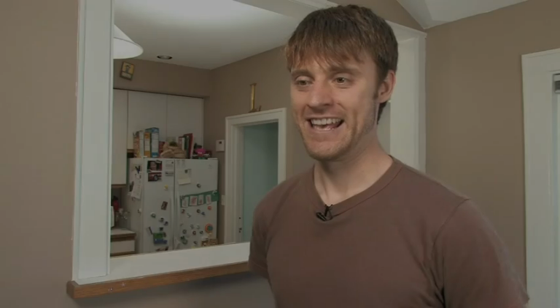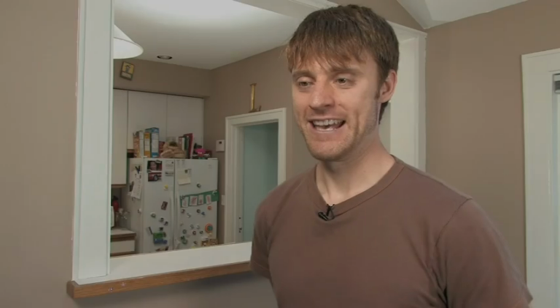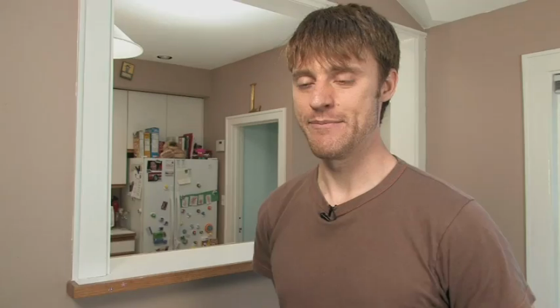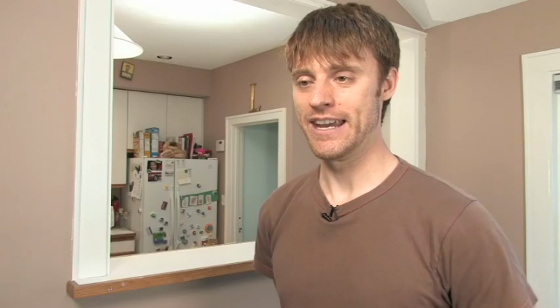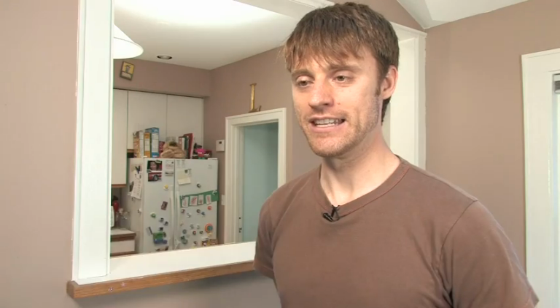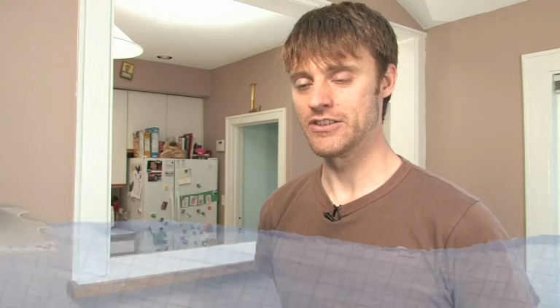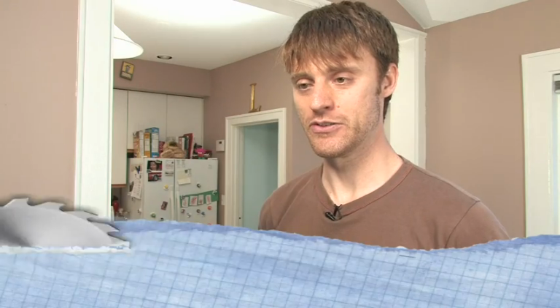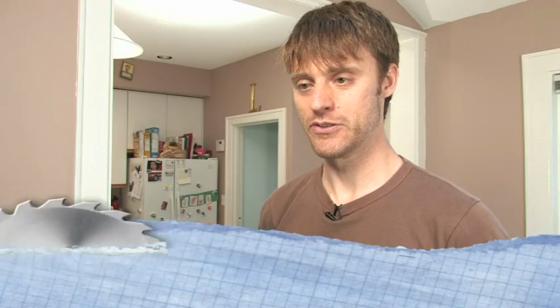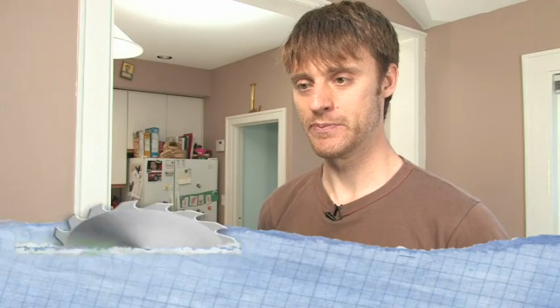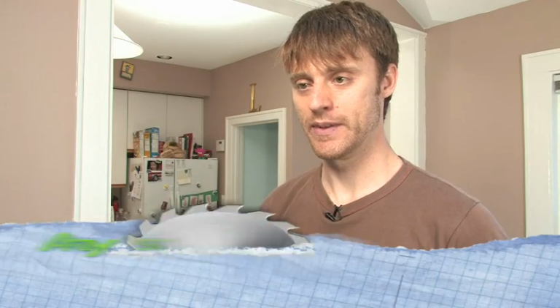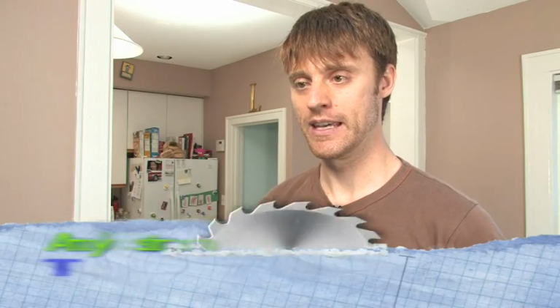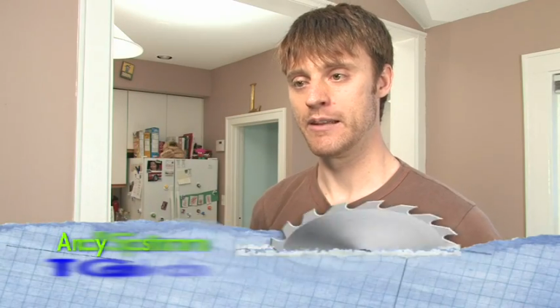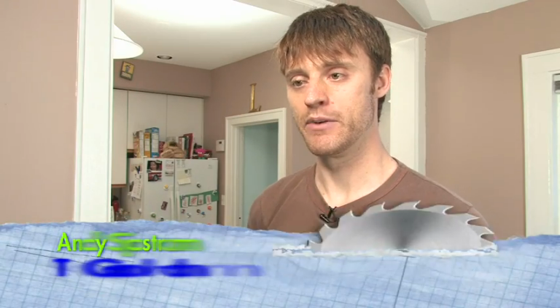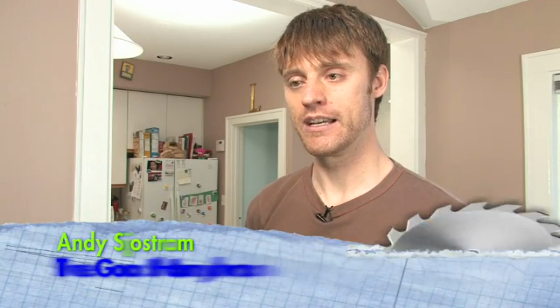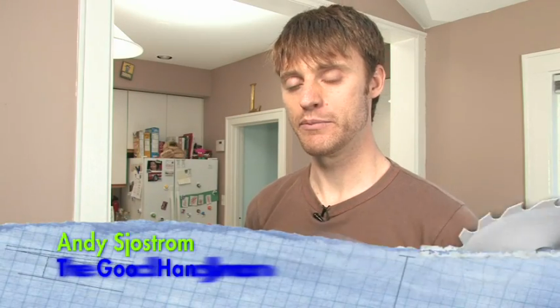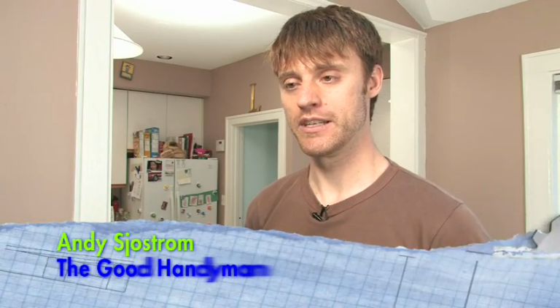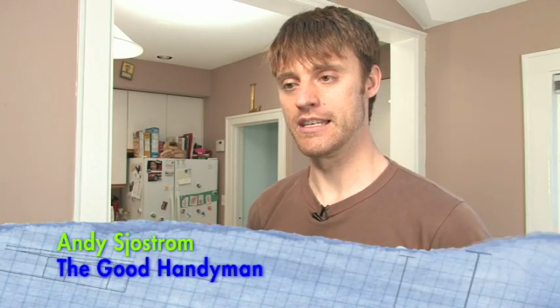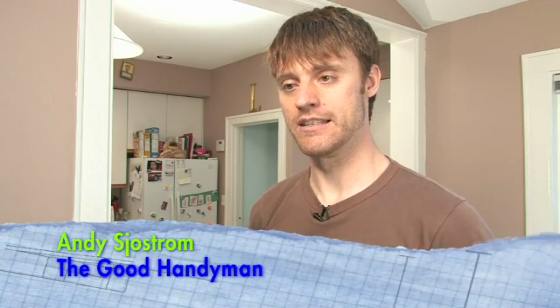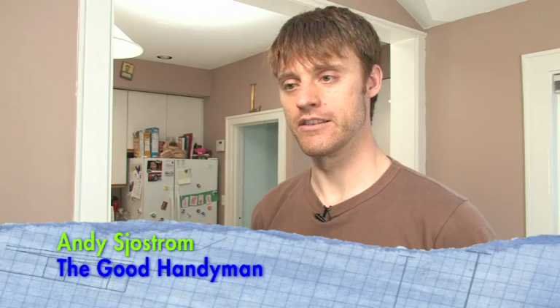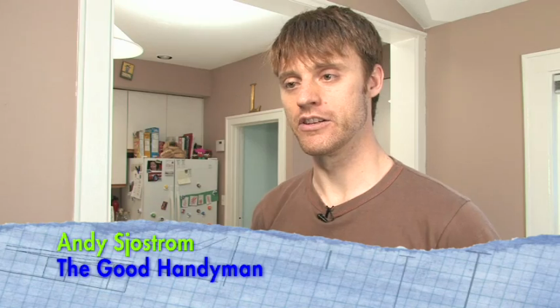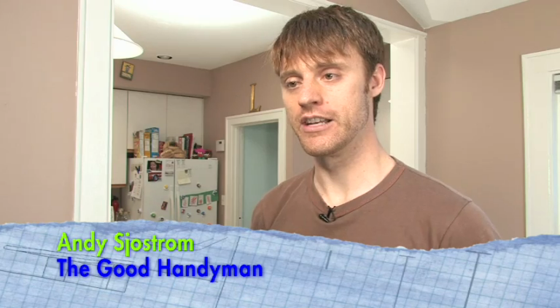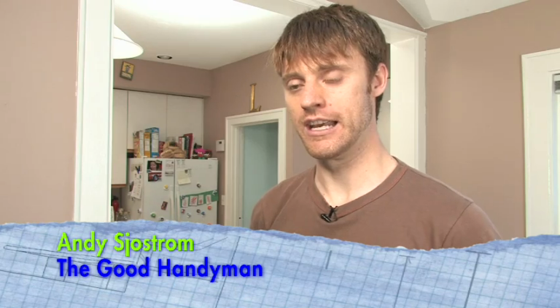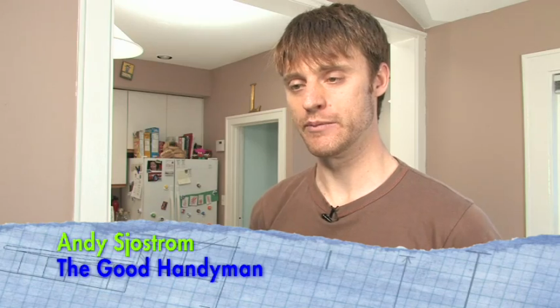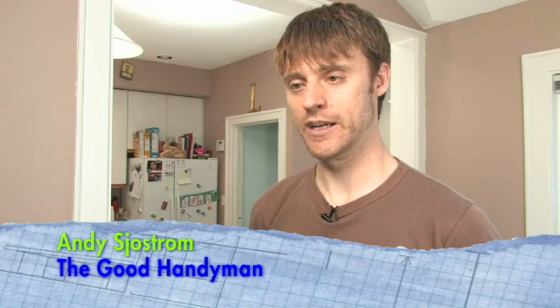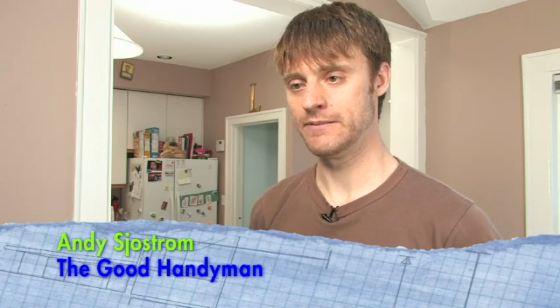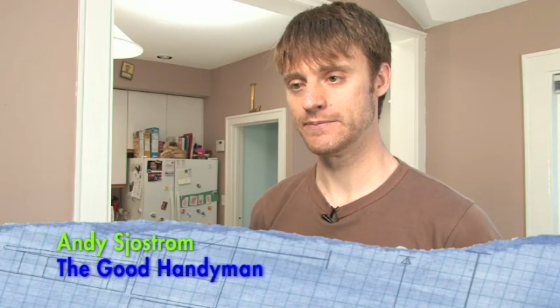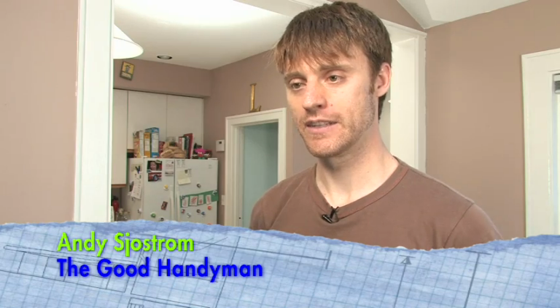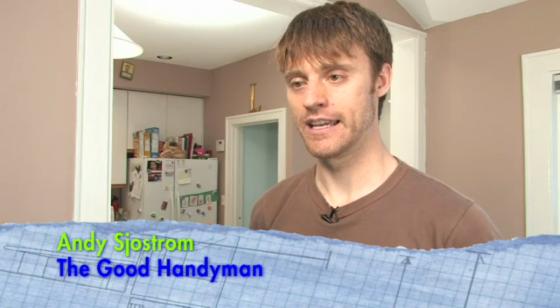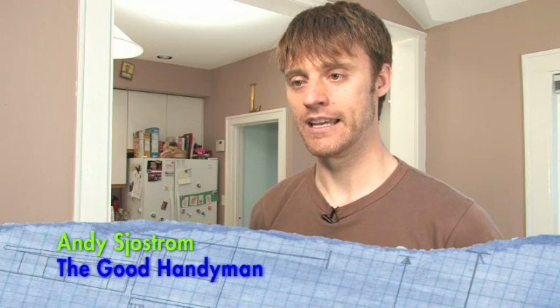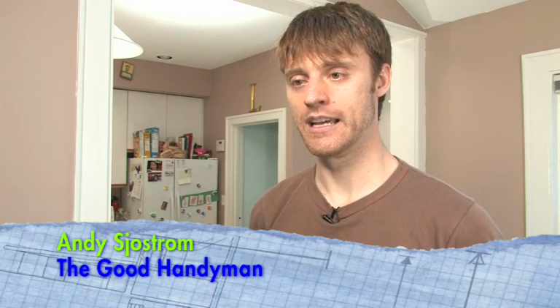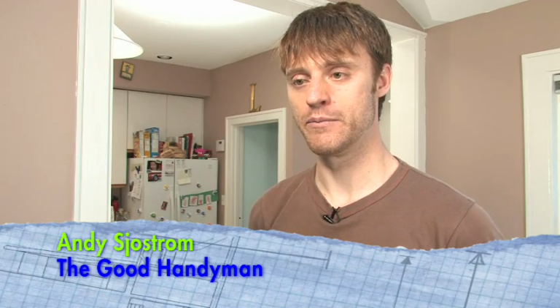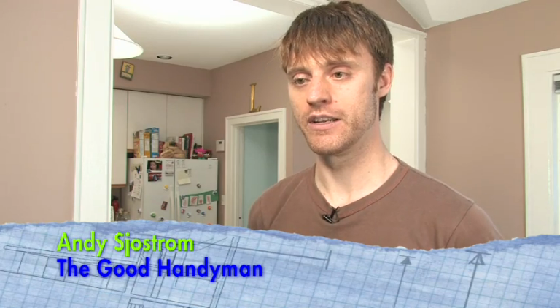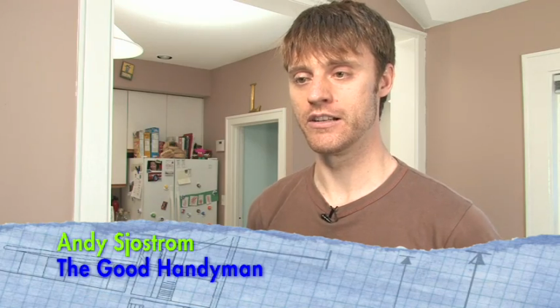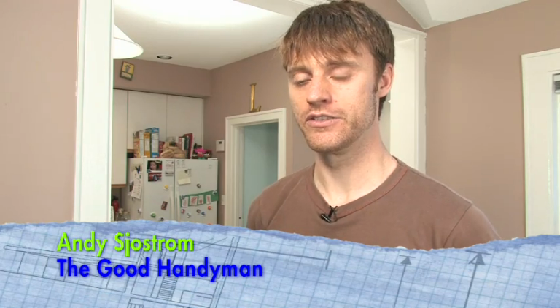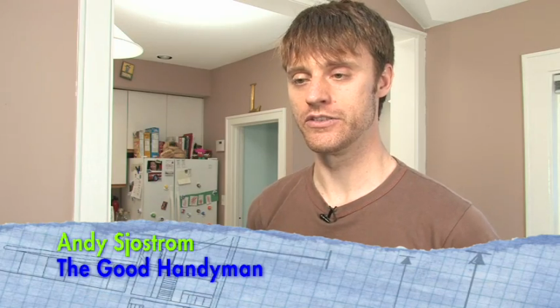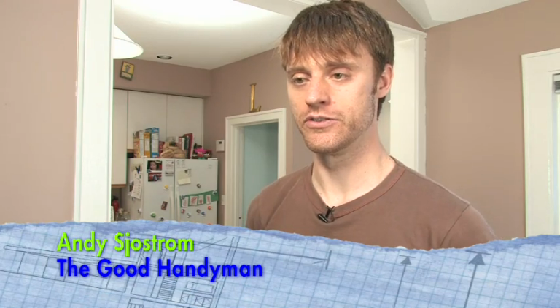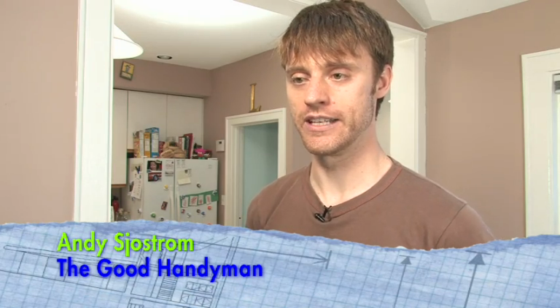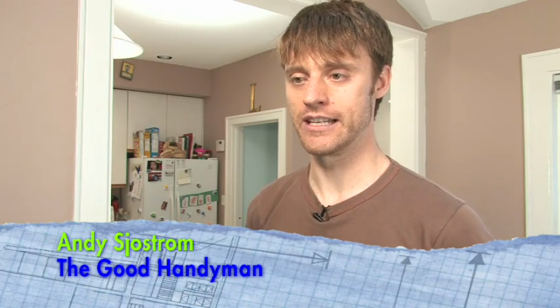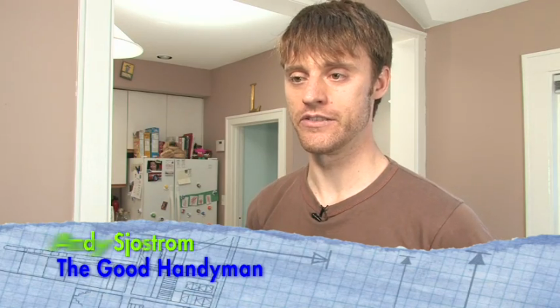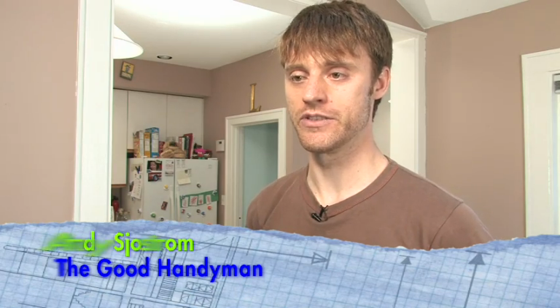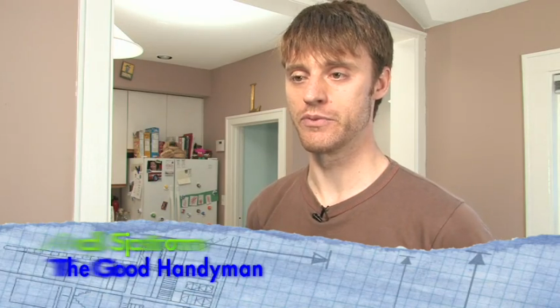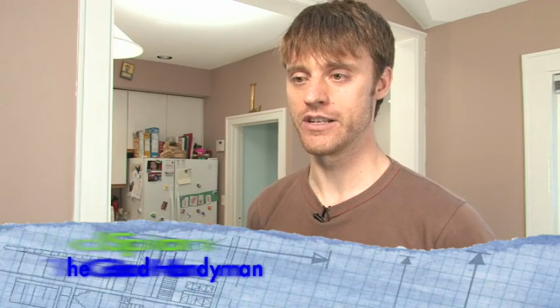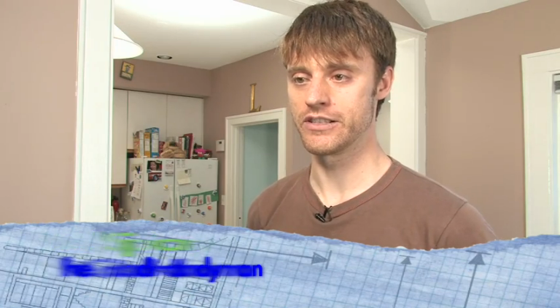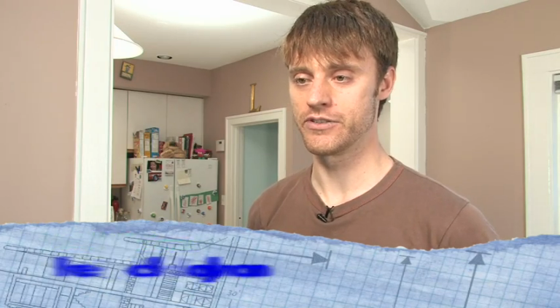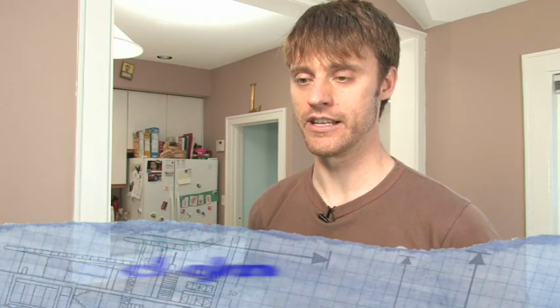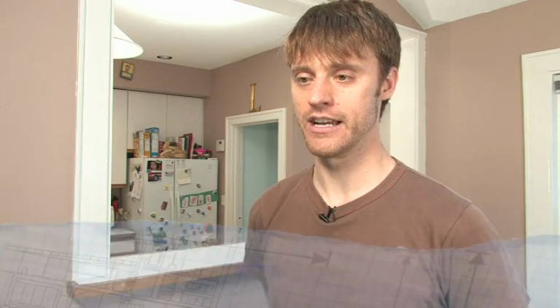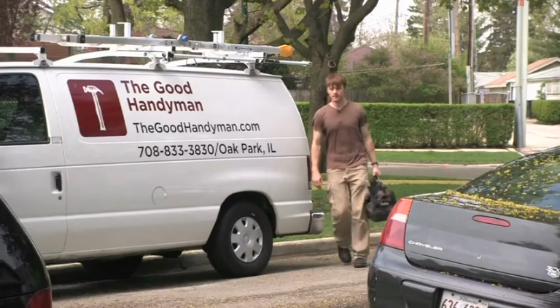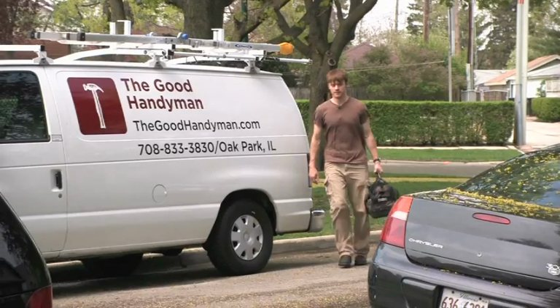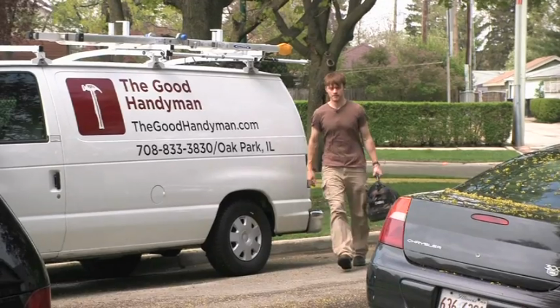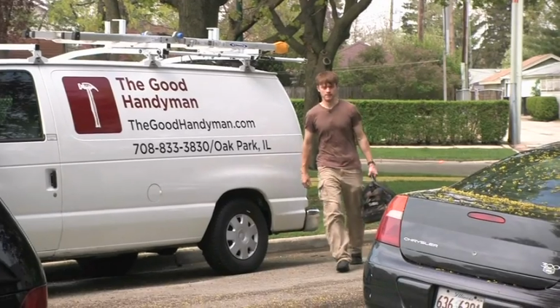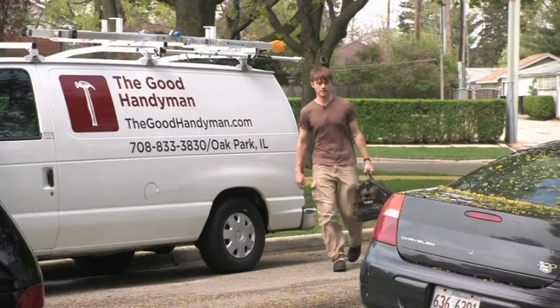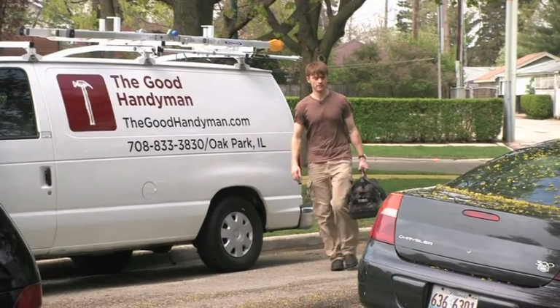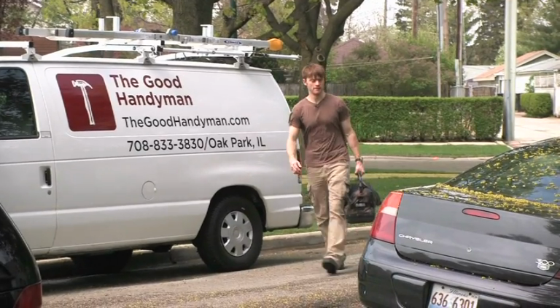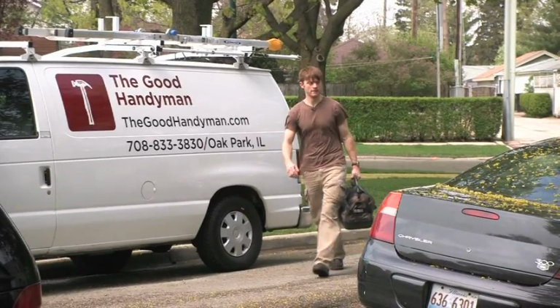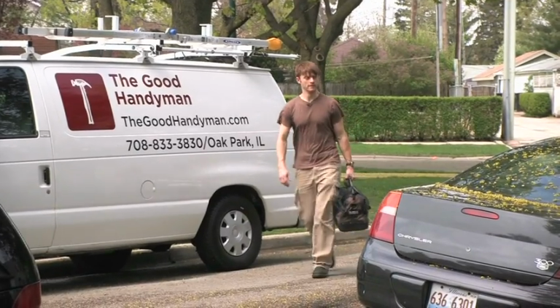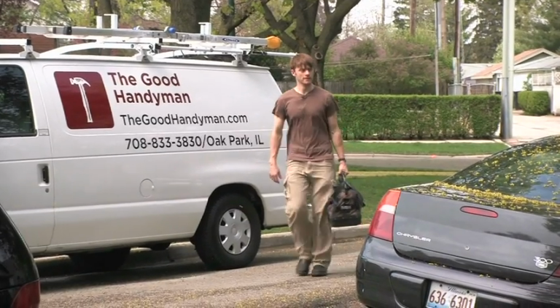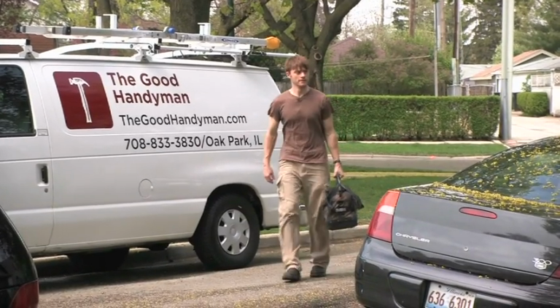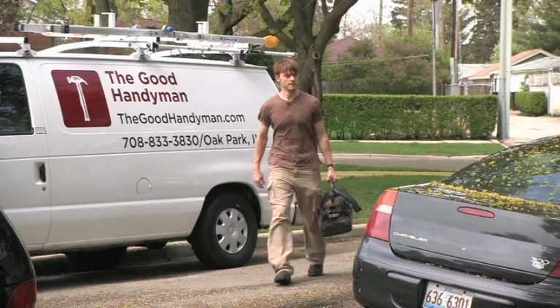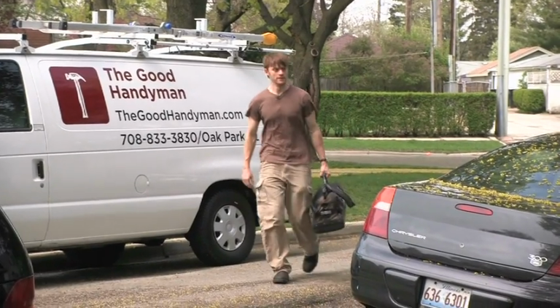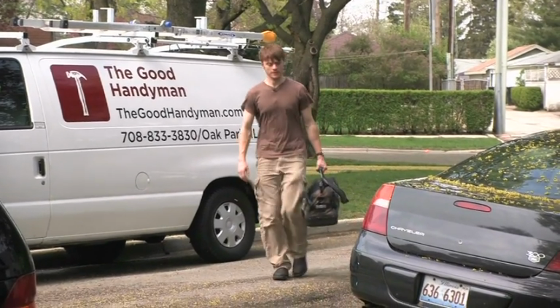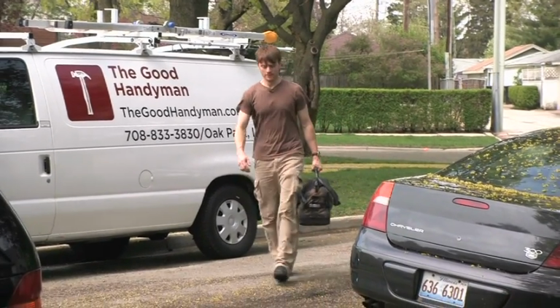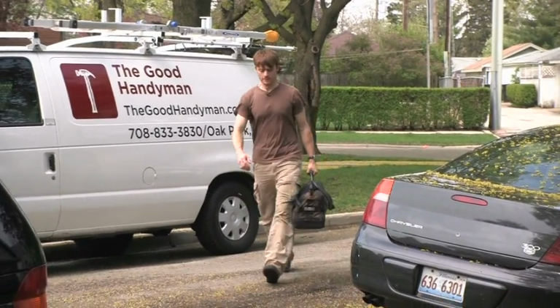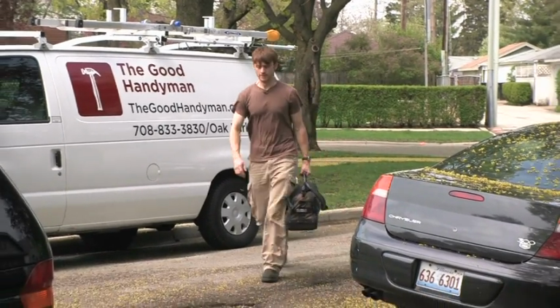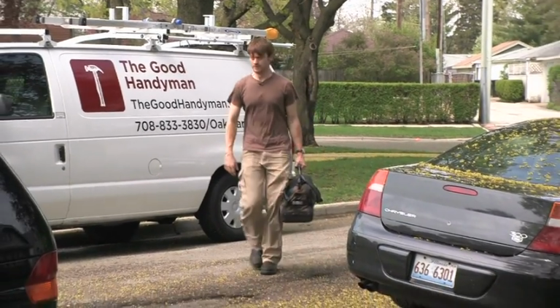I'm Andy Schostrom and my company is The Good Handyman. I am here to take care of some projects around the house to get this house ready for sale.